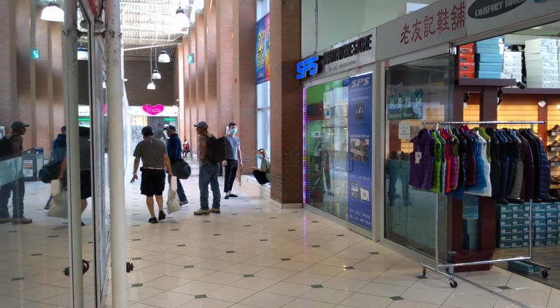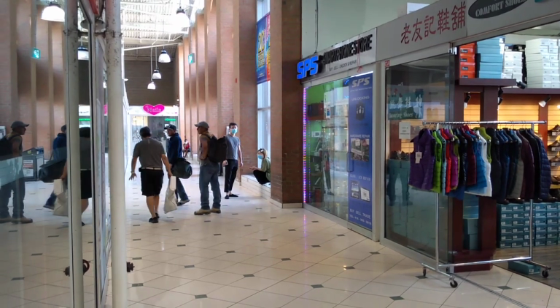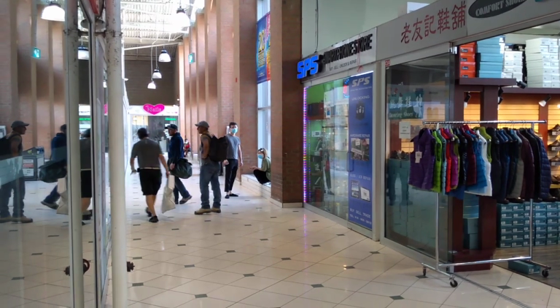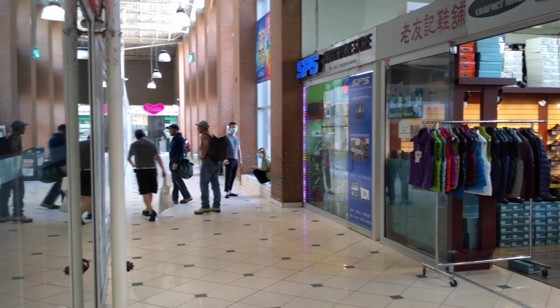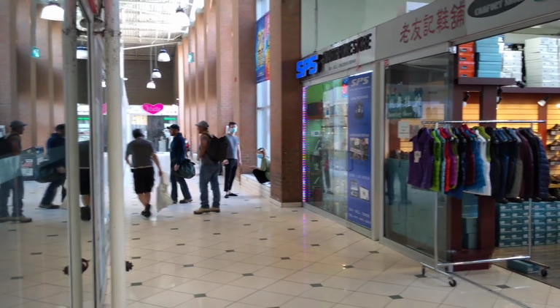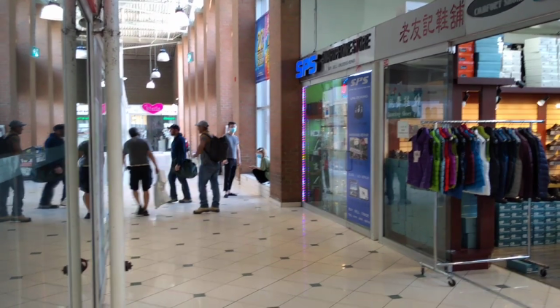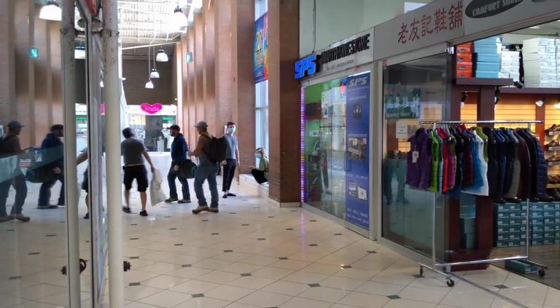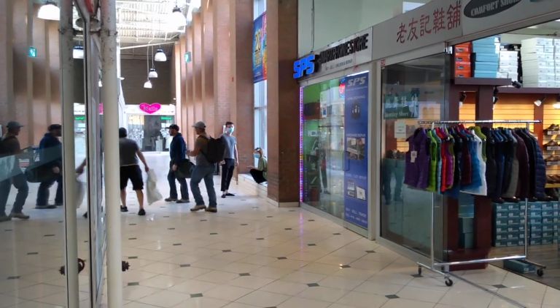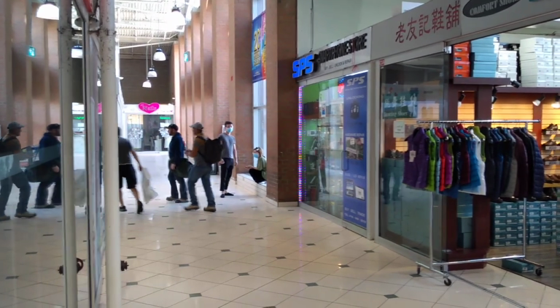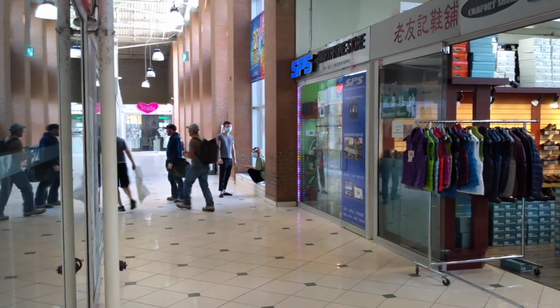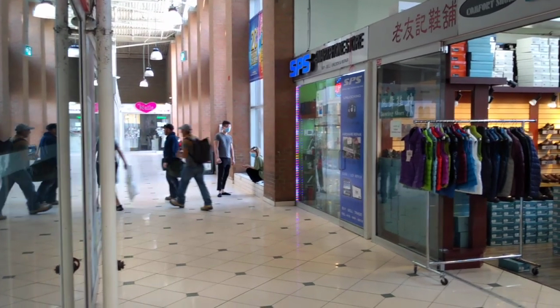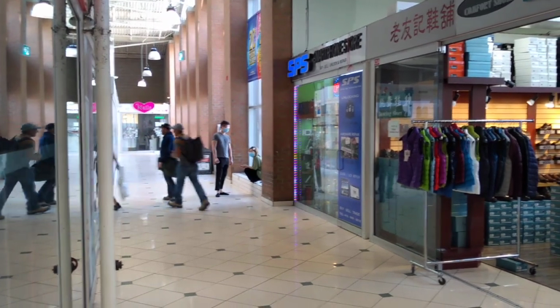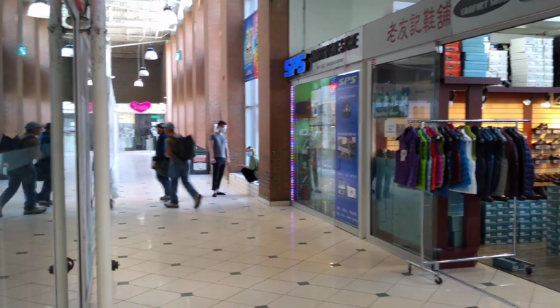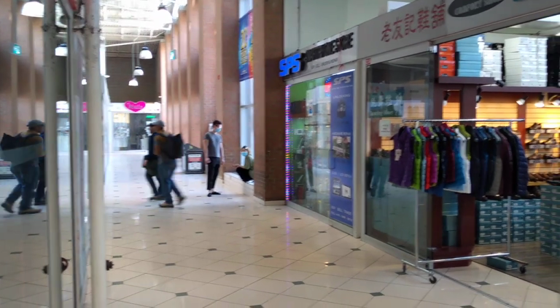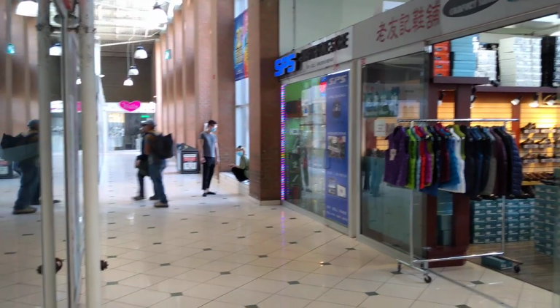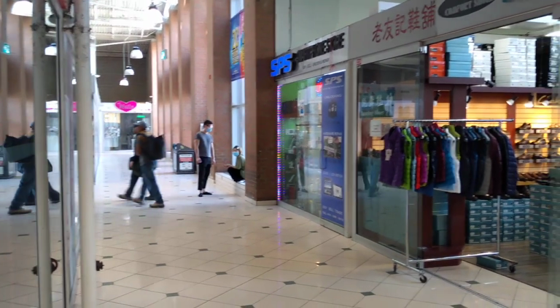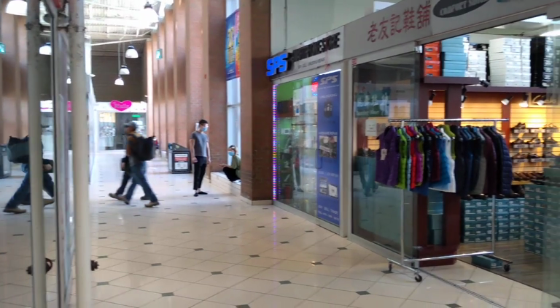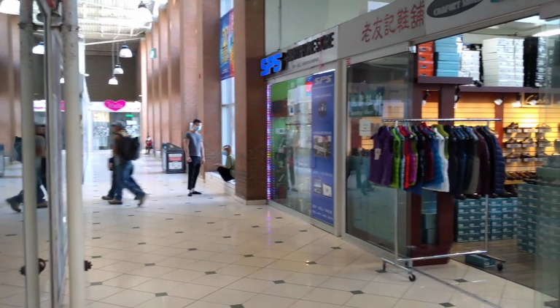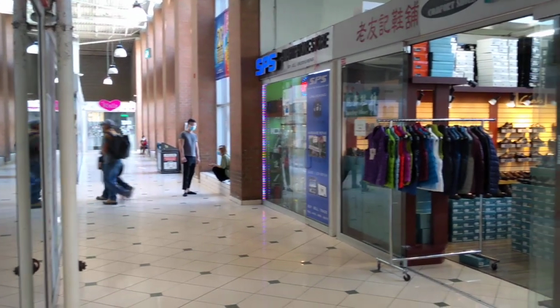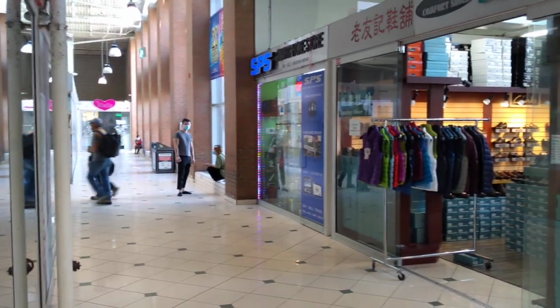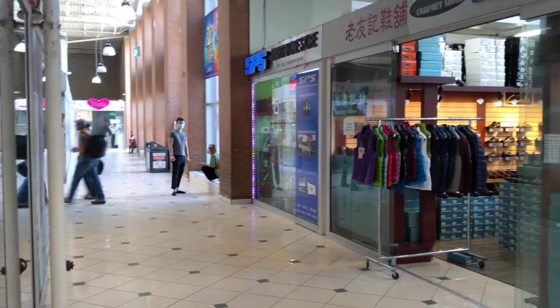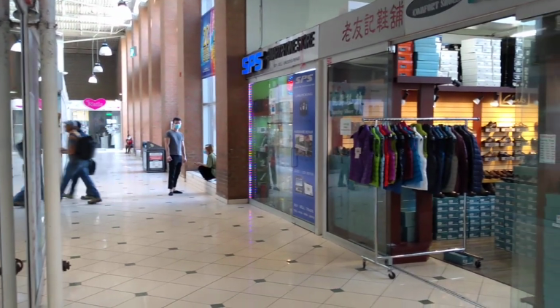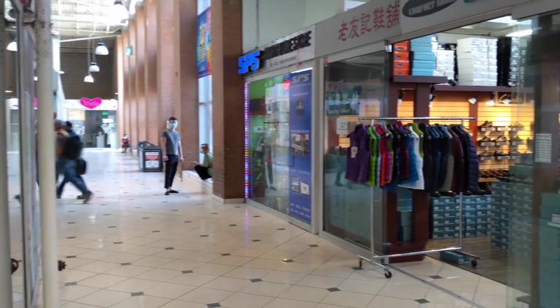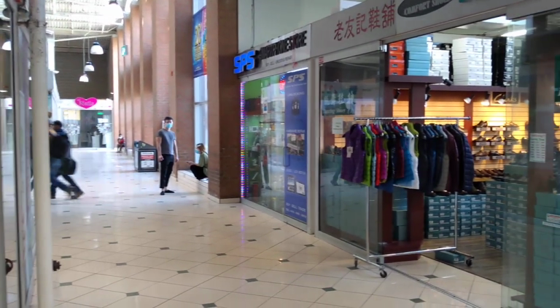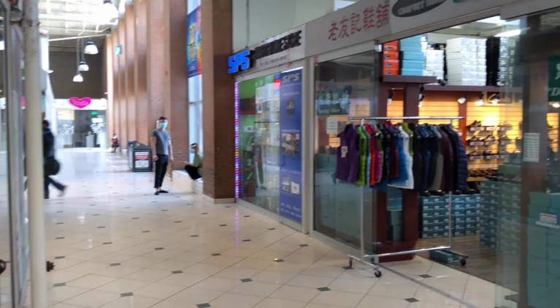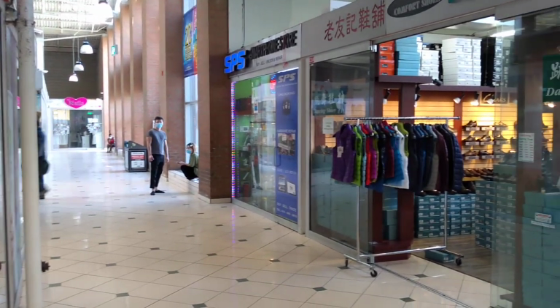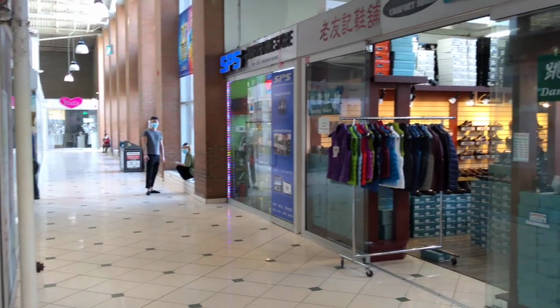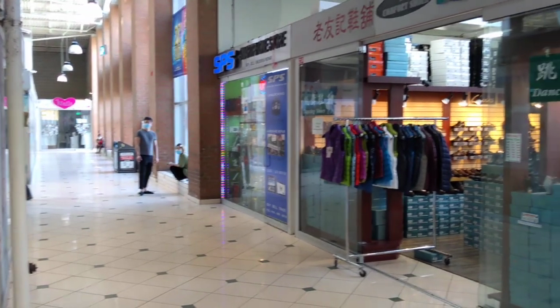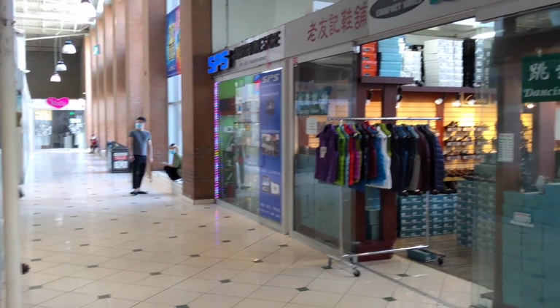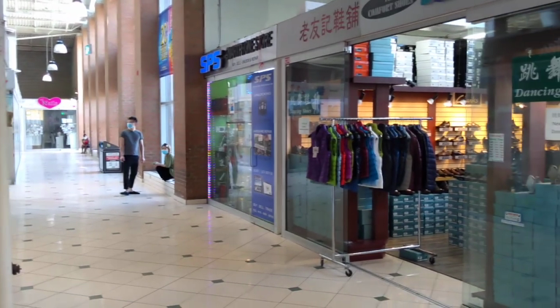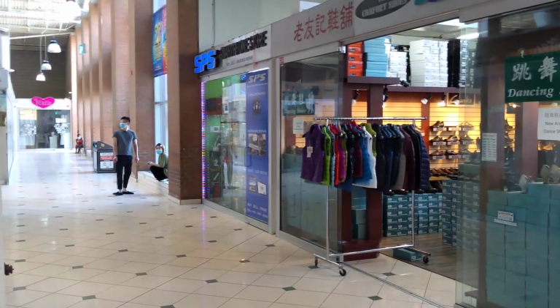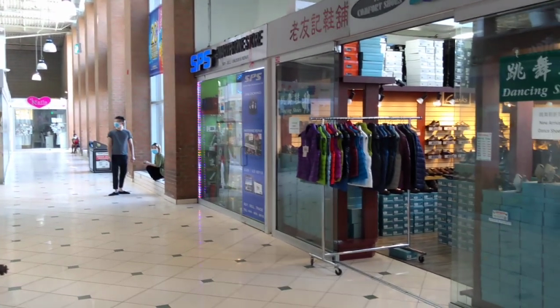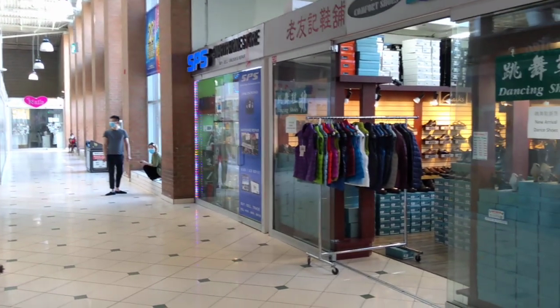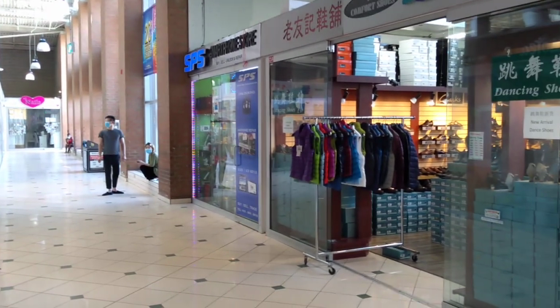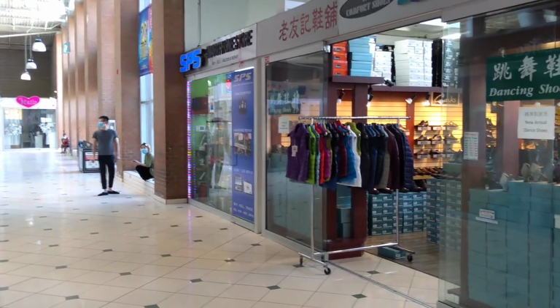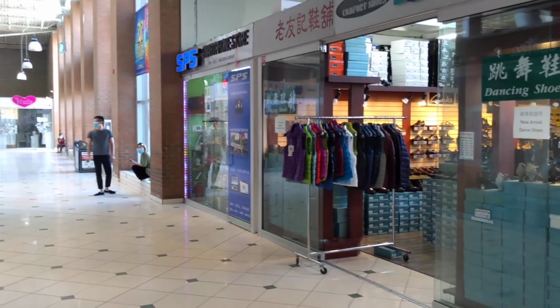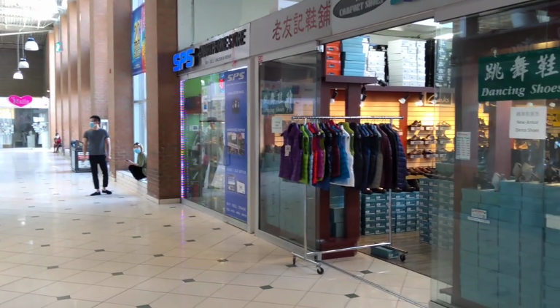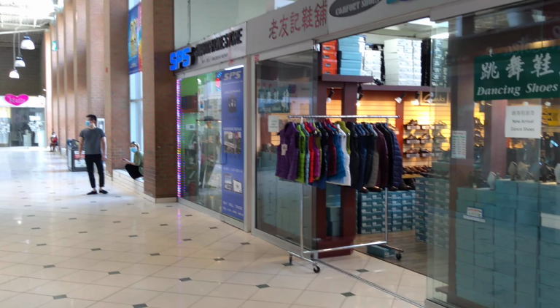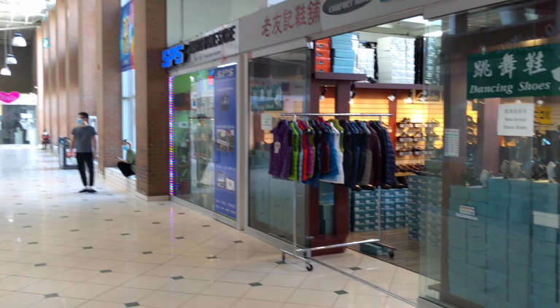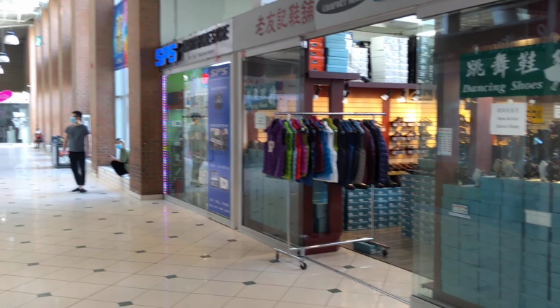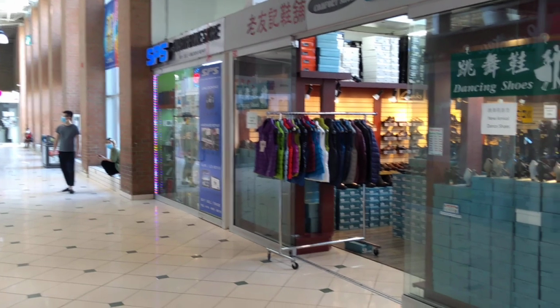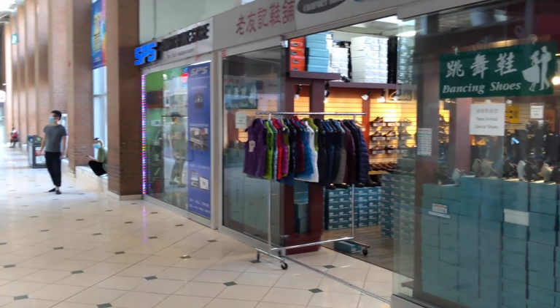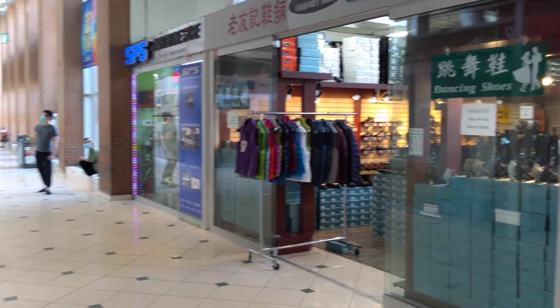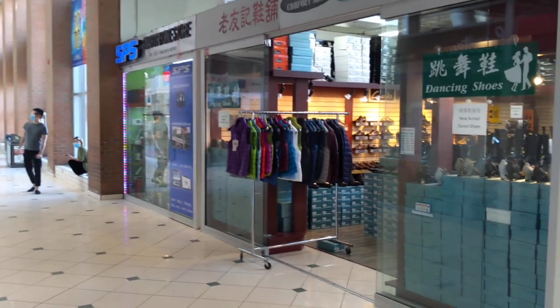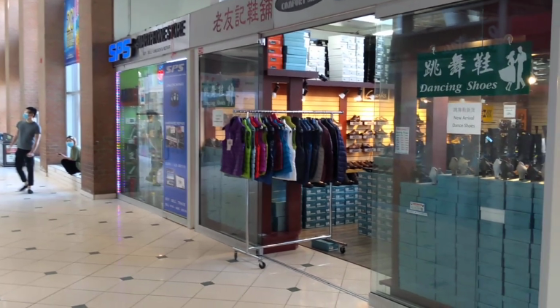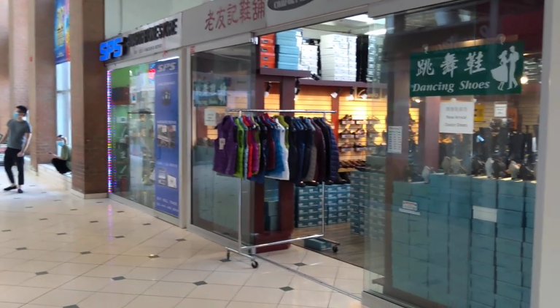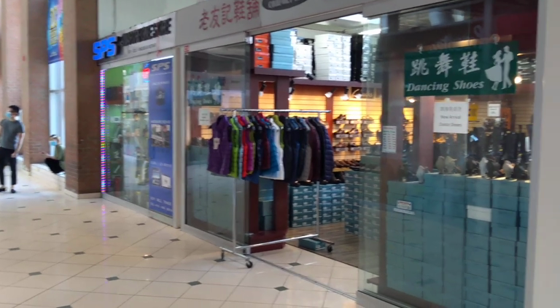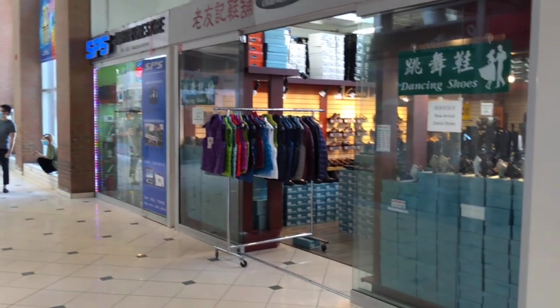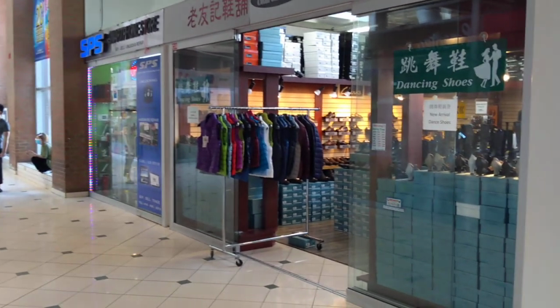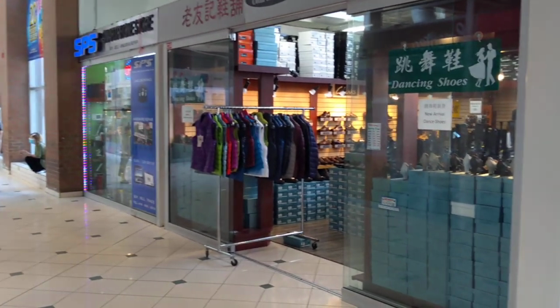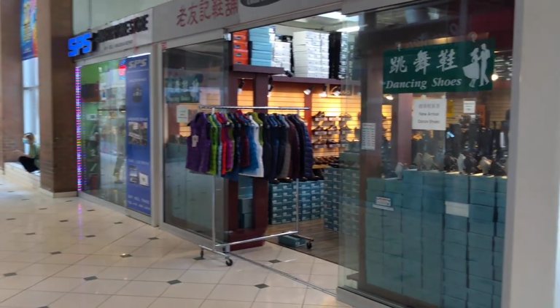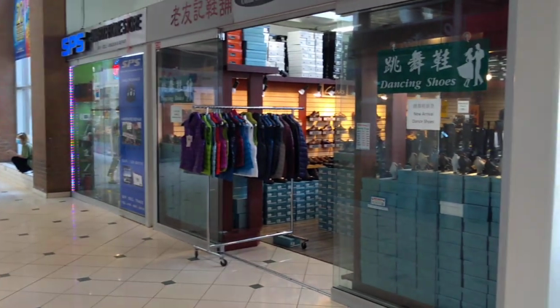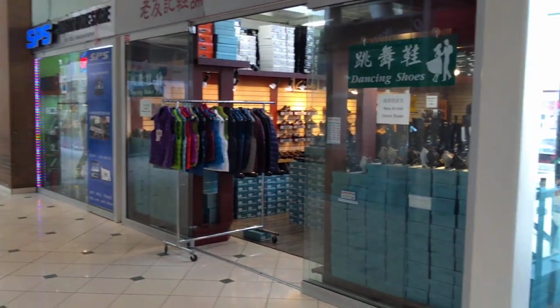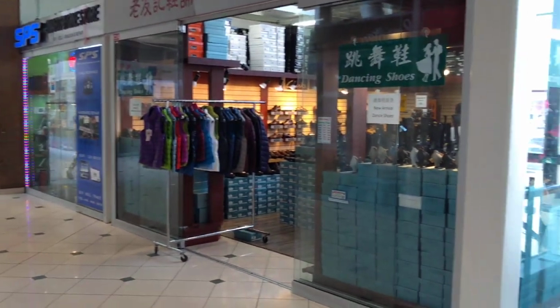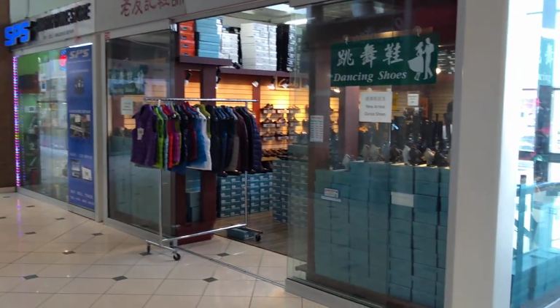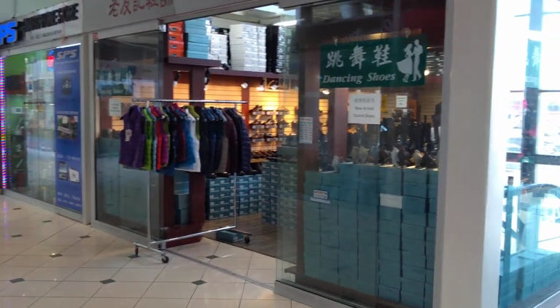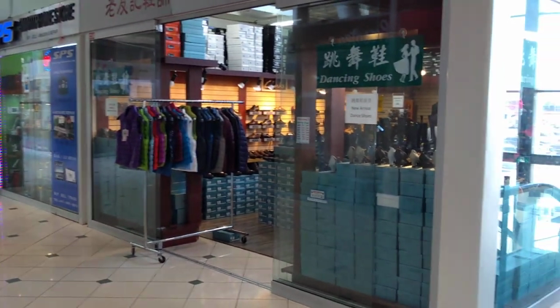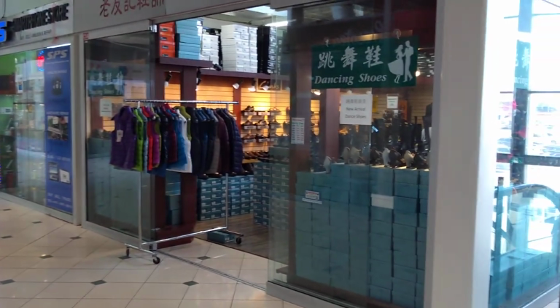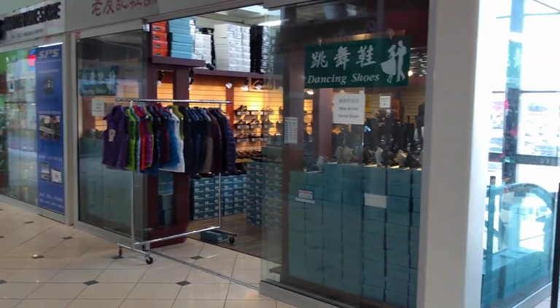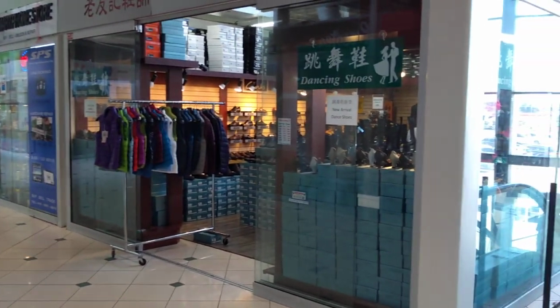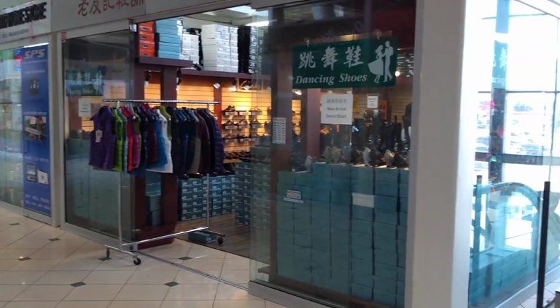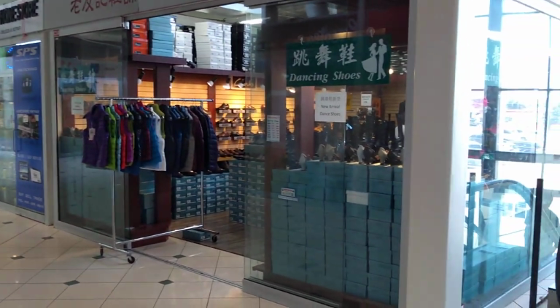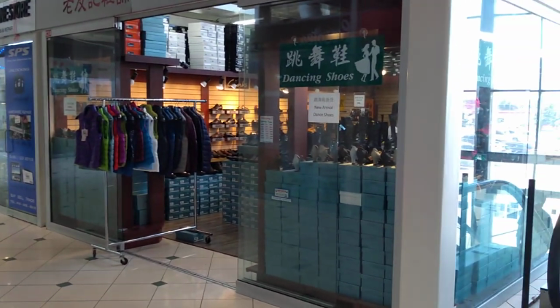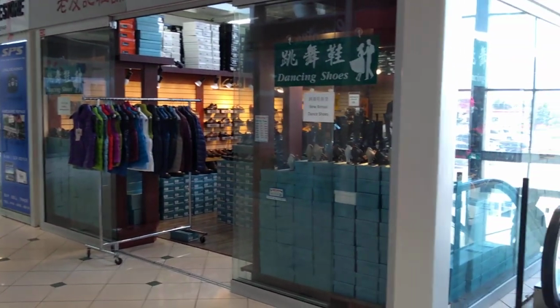Still, a lot of stores didn't open. It's up to the owners, depending on when they want to be open. But it's already opened.